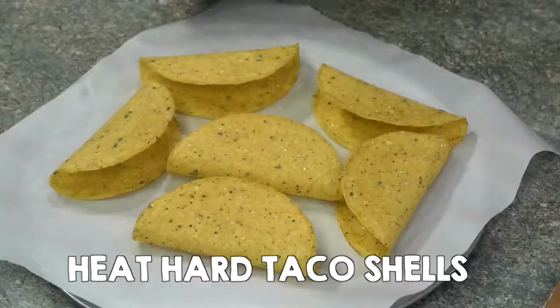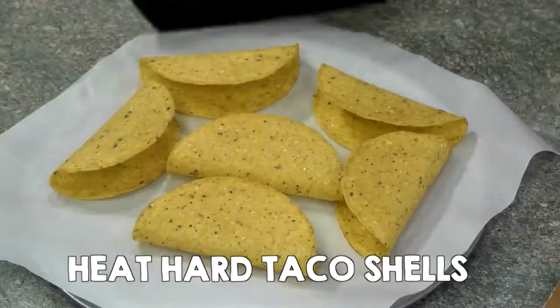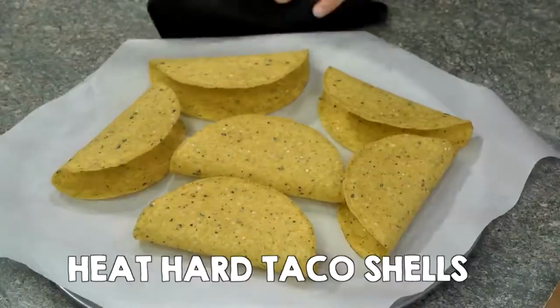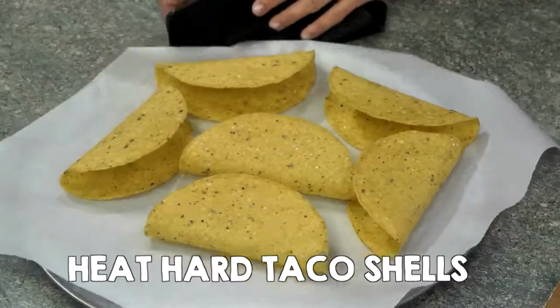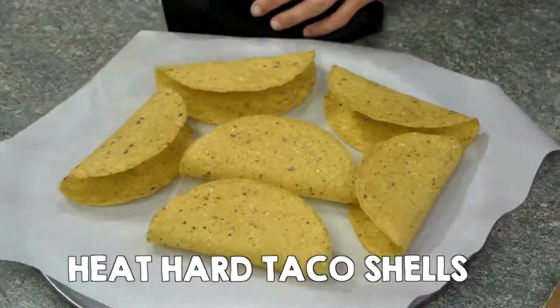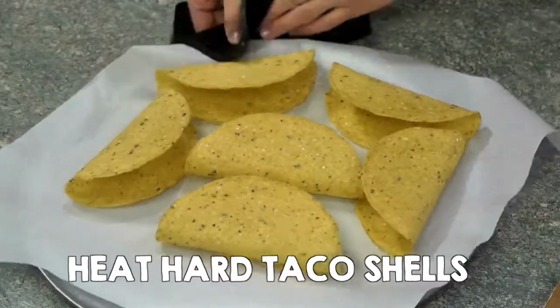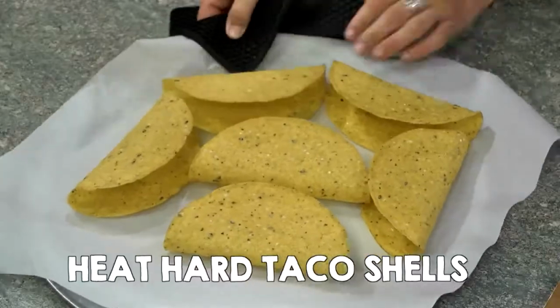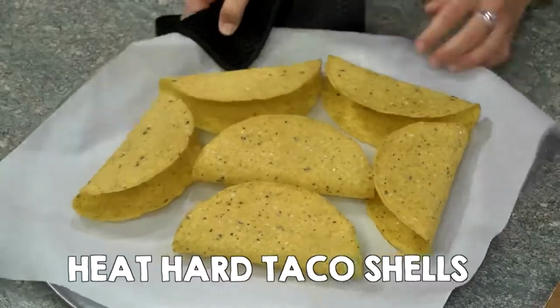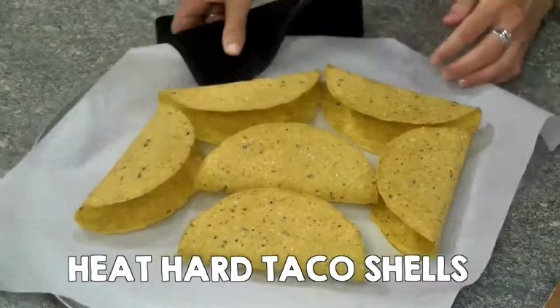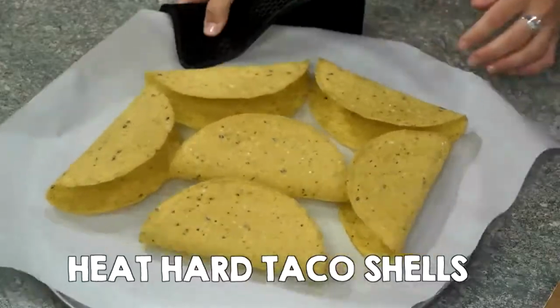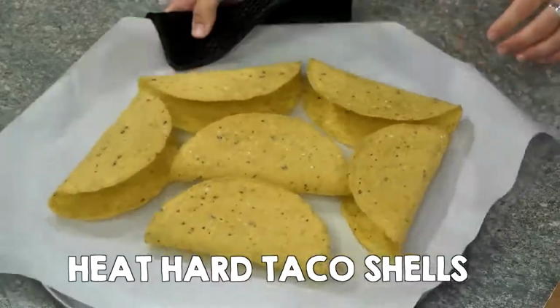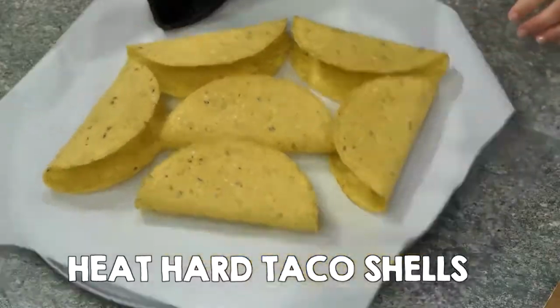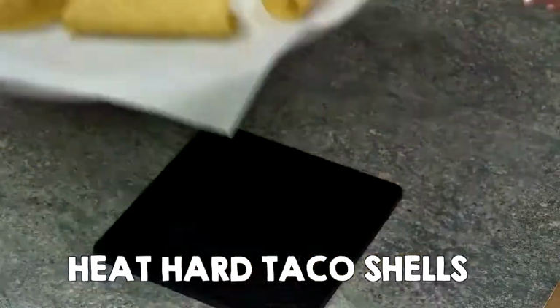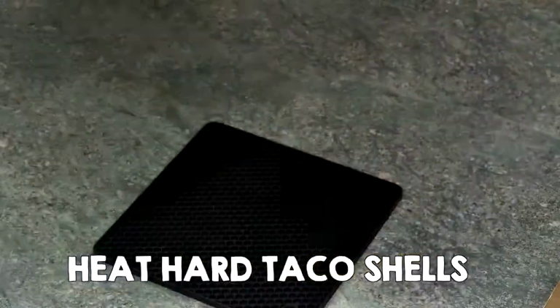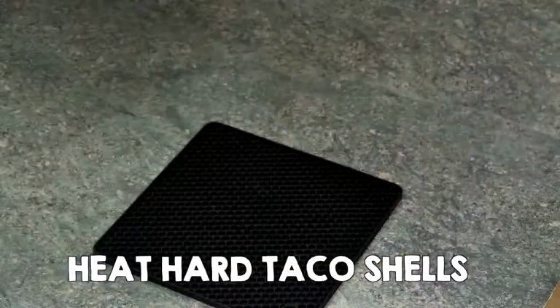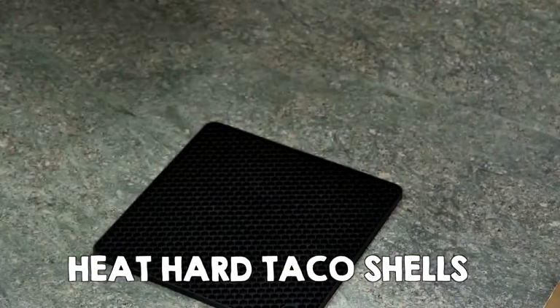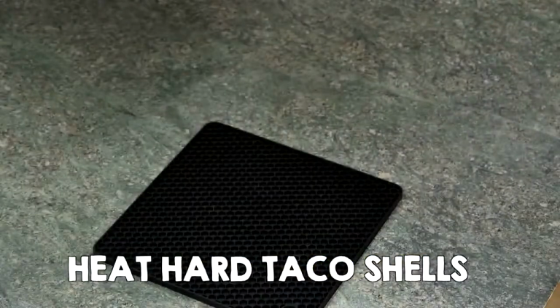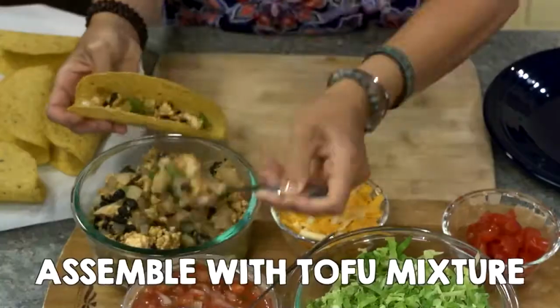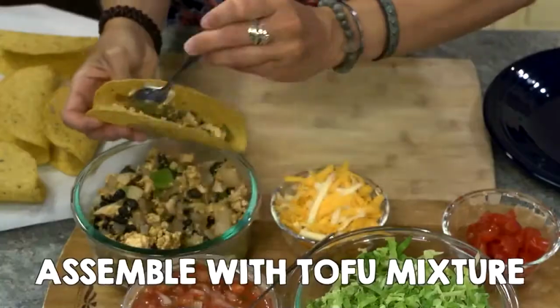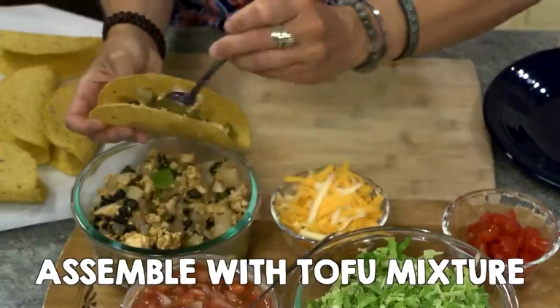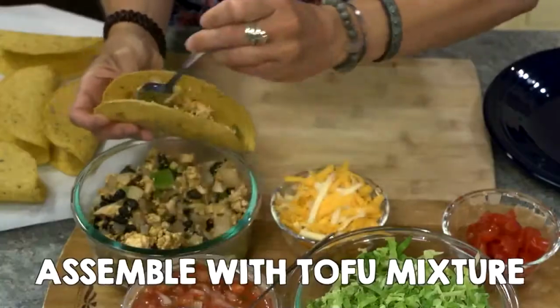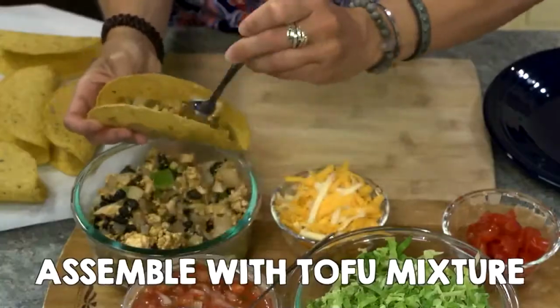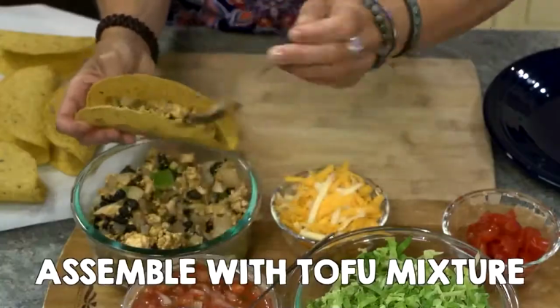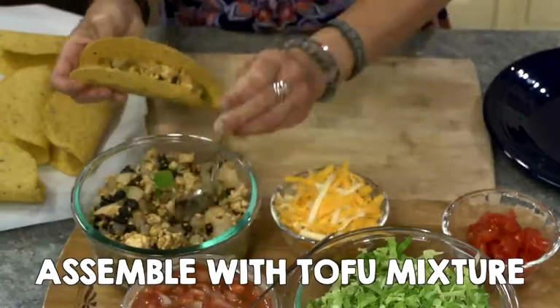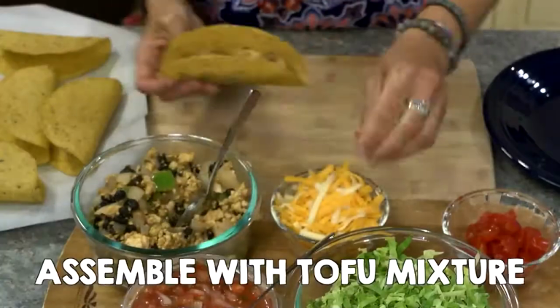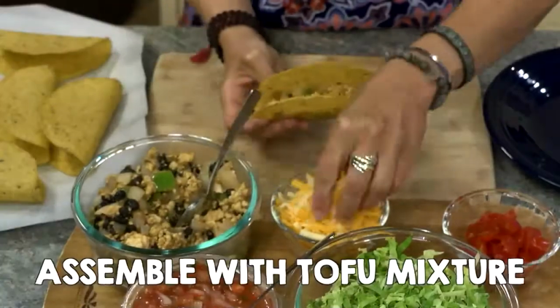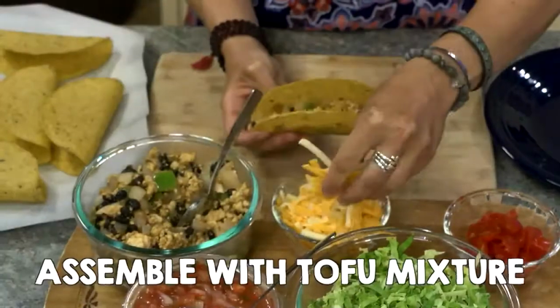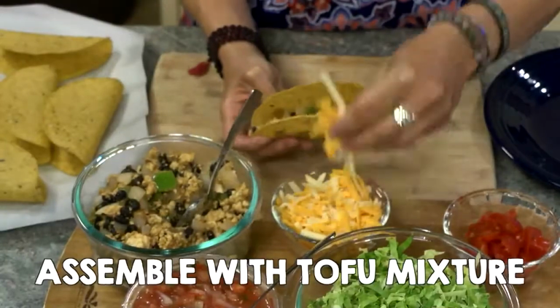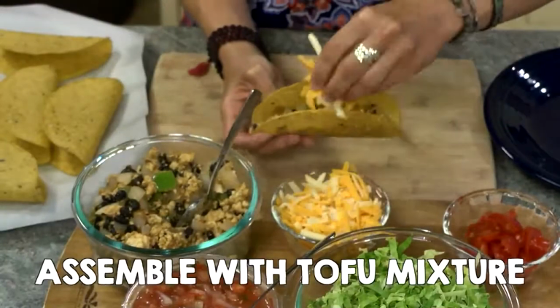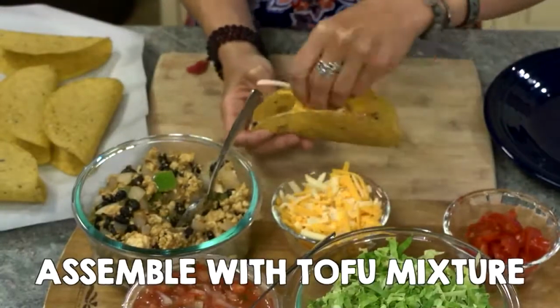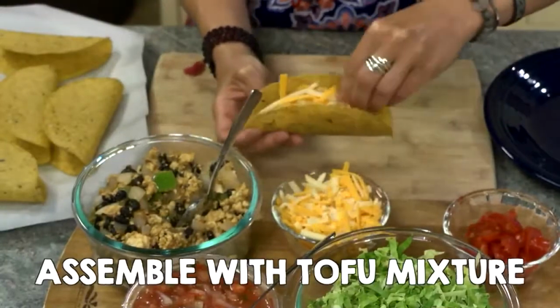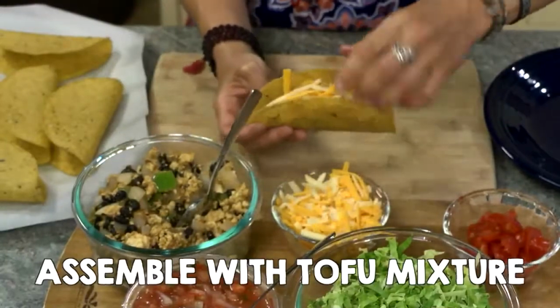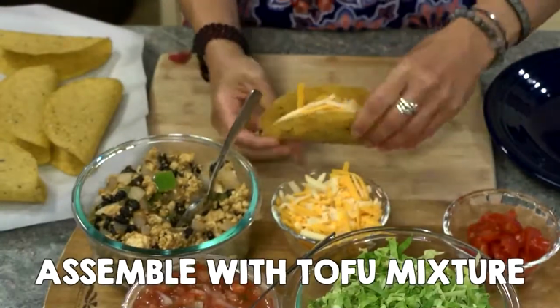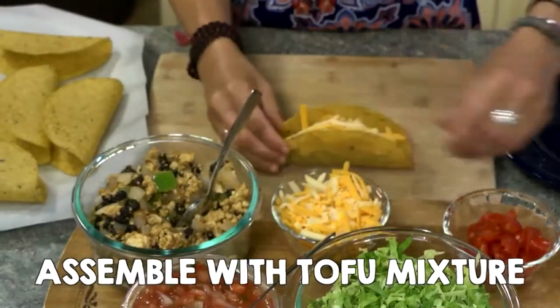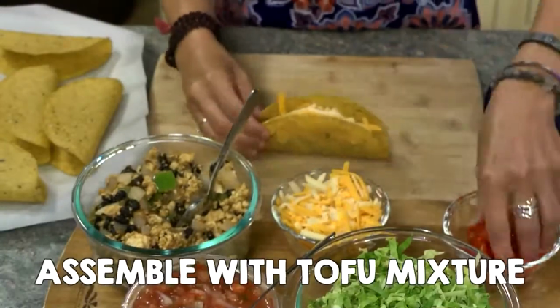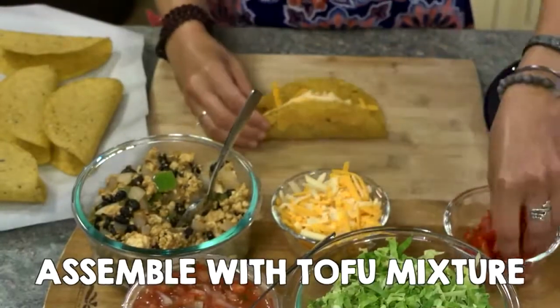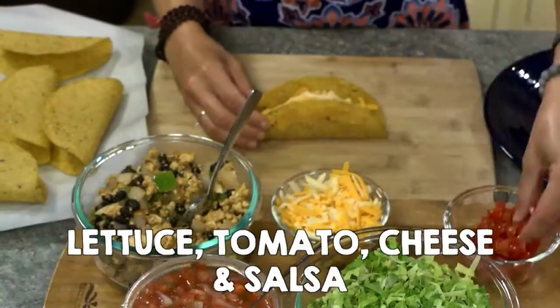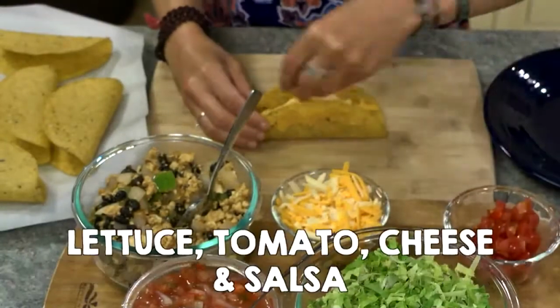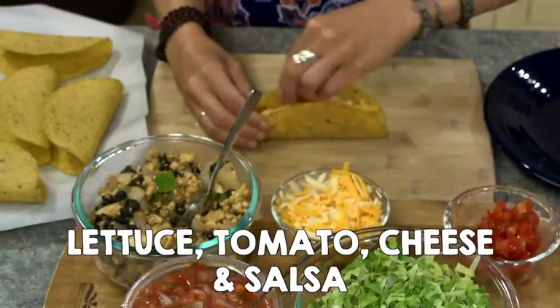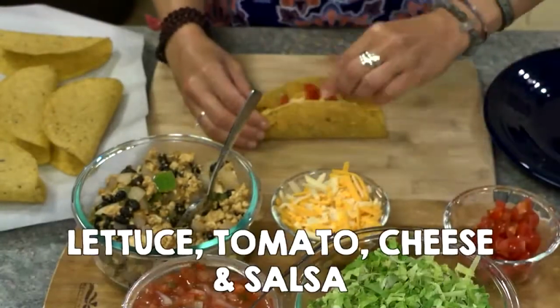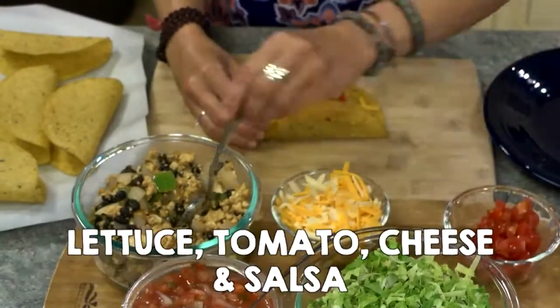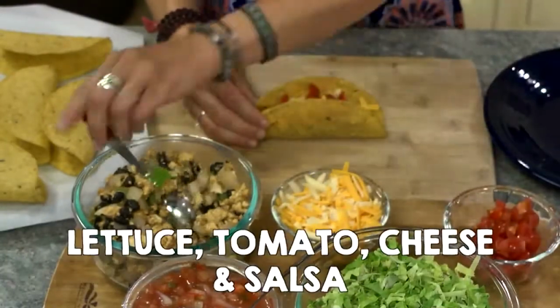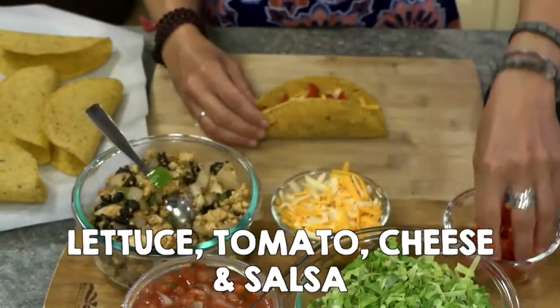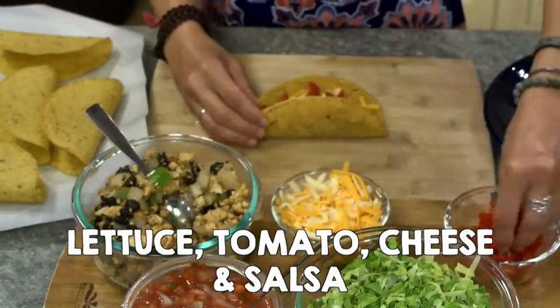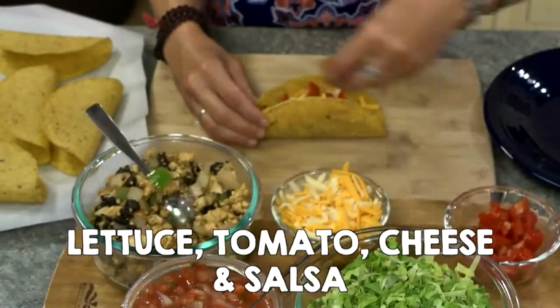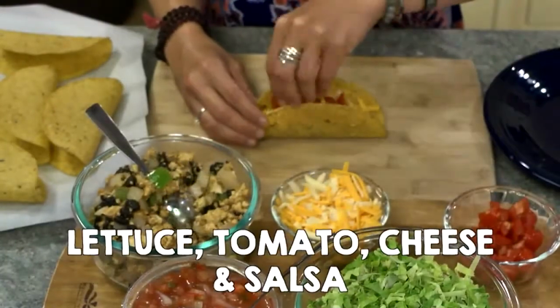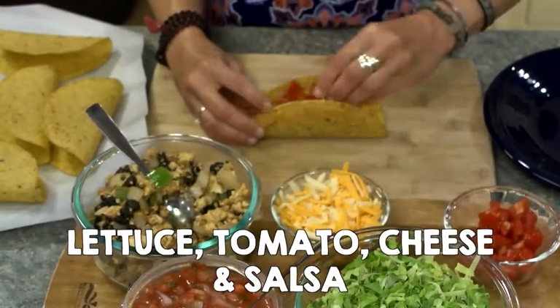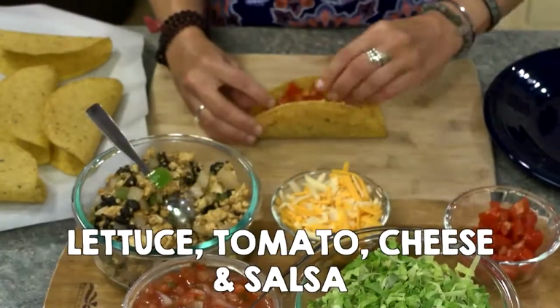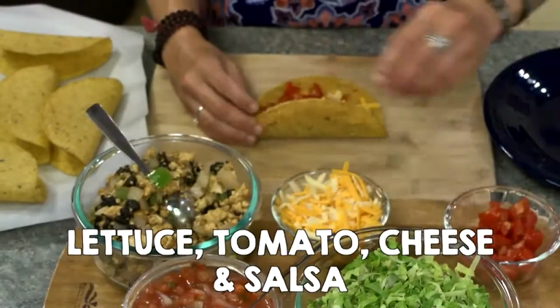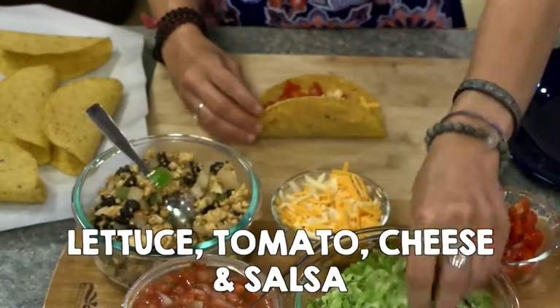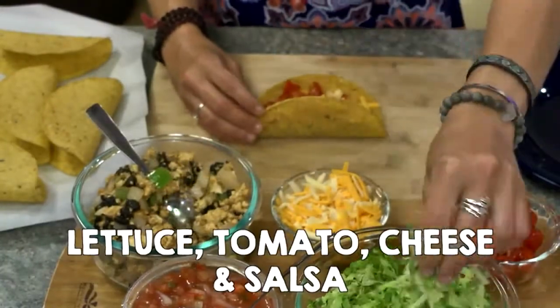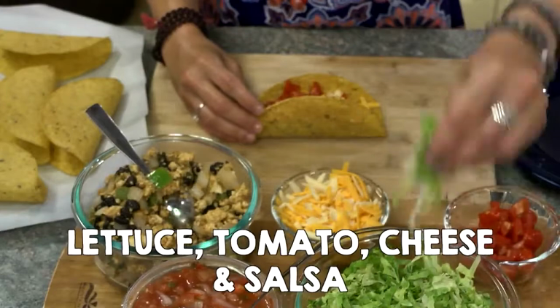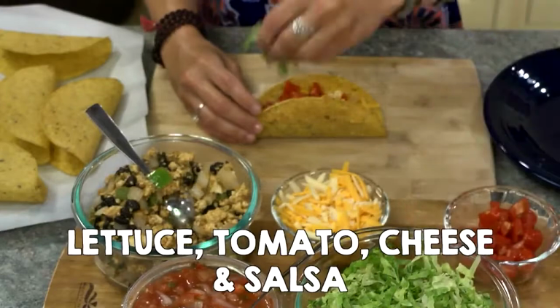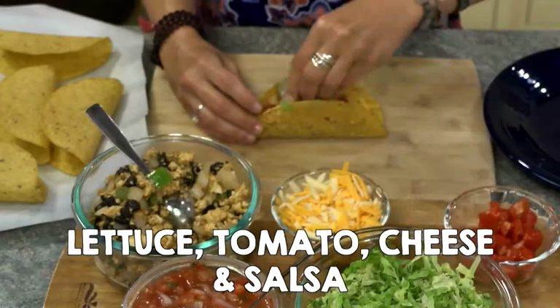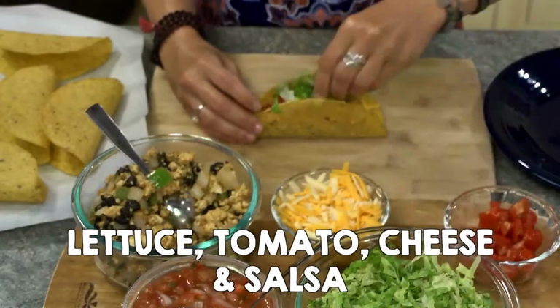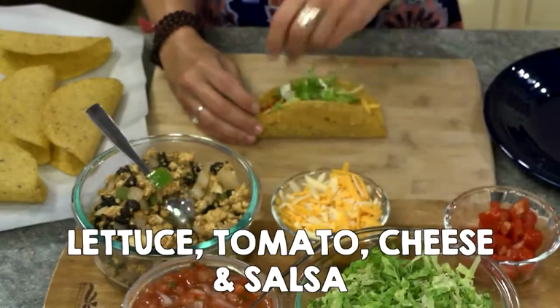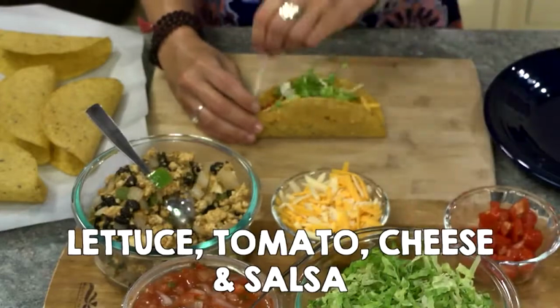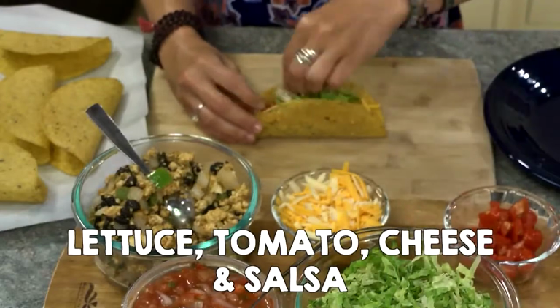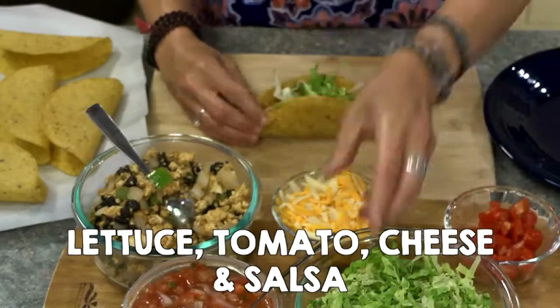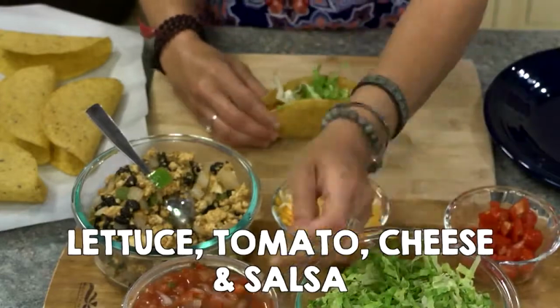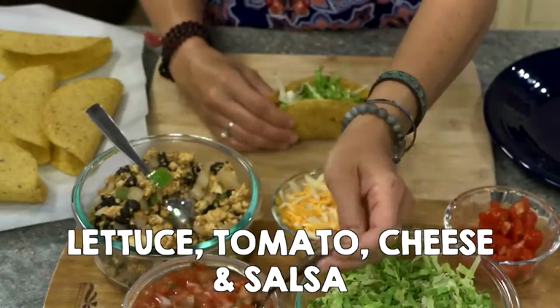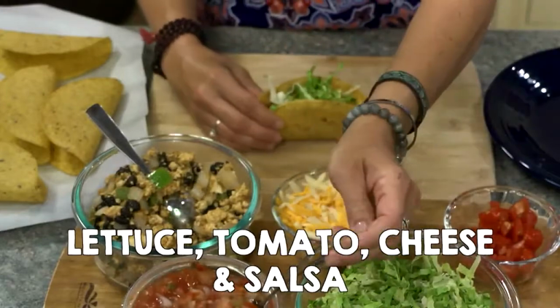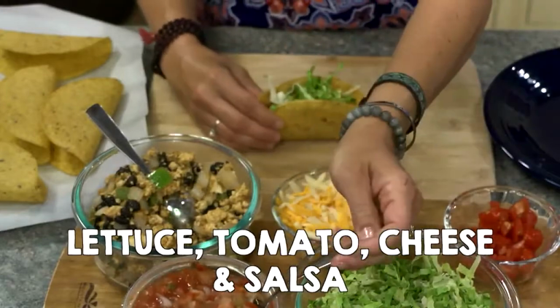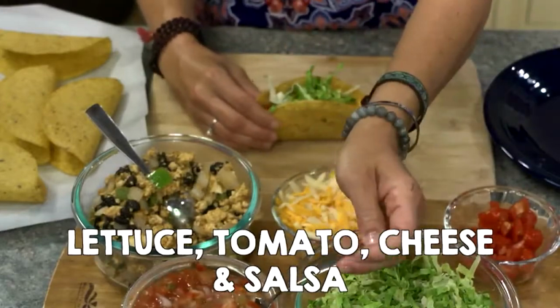Meanwhile, heat hard taco shells. Assemble tacos with tofu mixture, lettuce, tomato, cheese, and salsa, and enjoy.